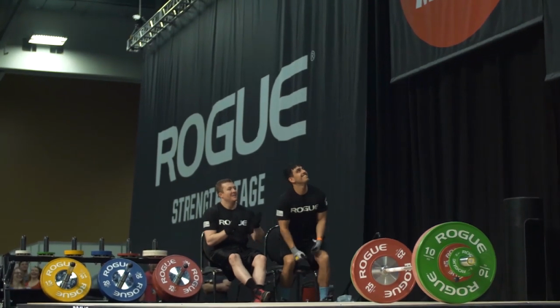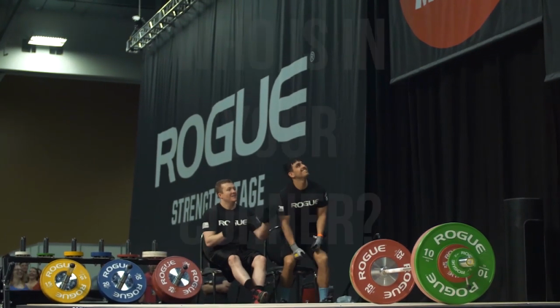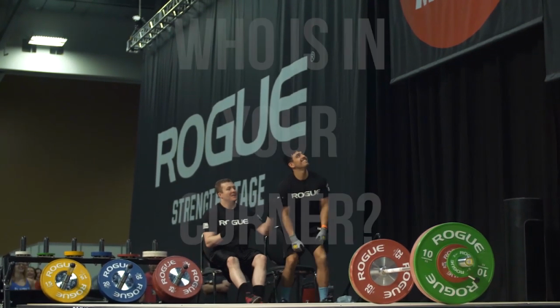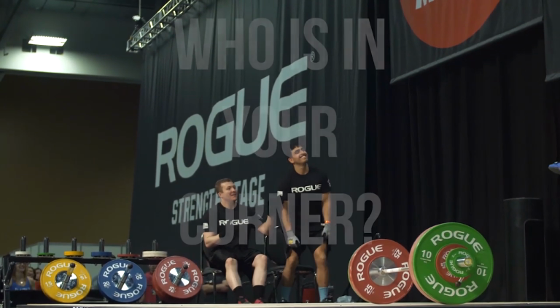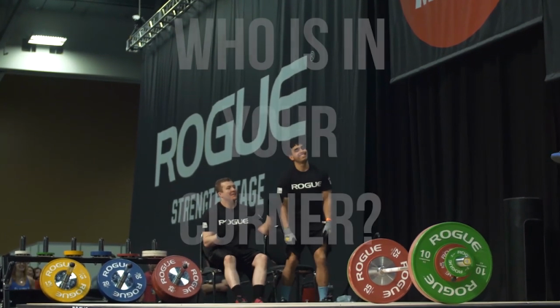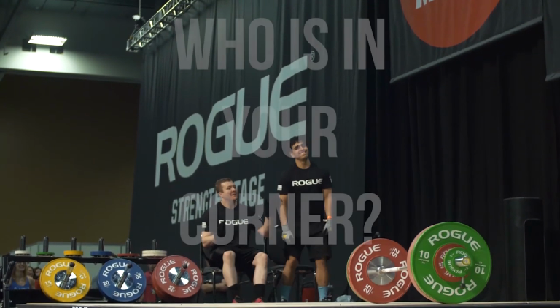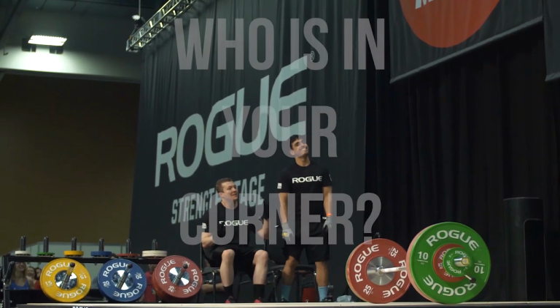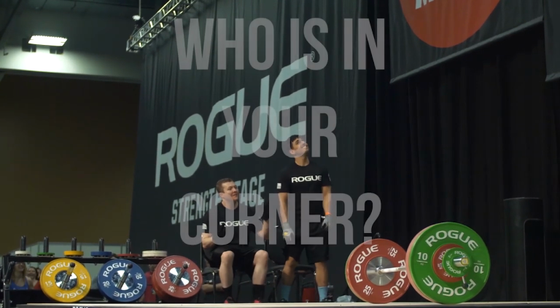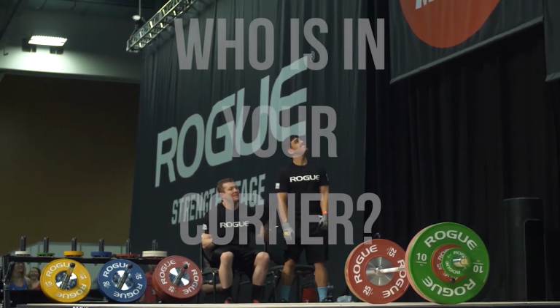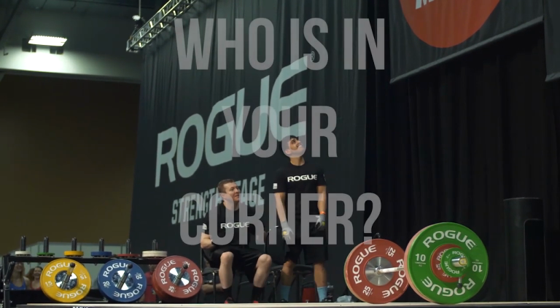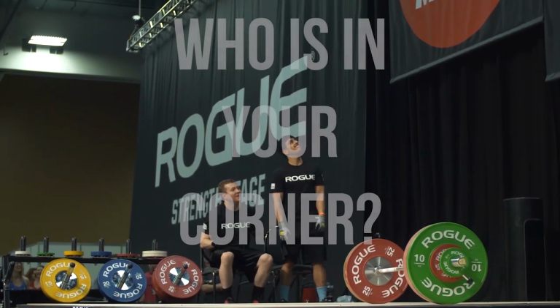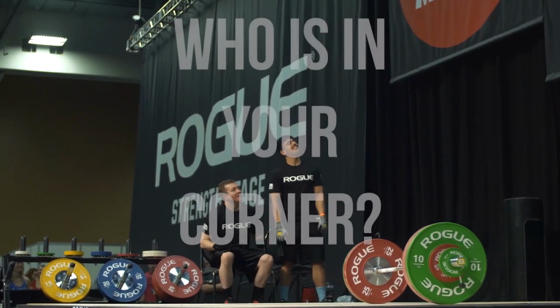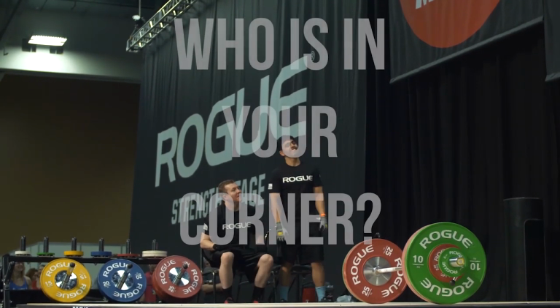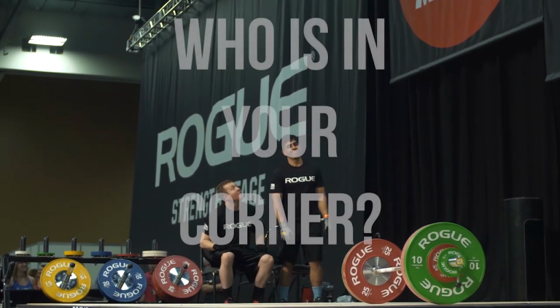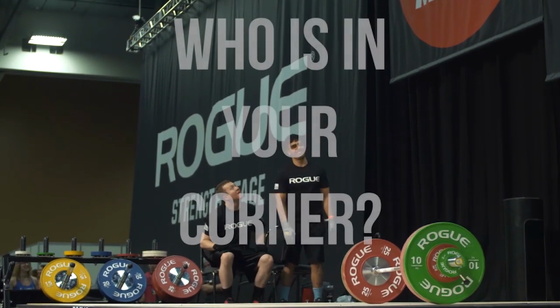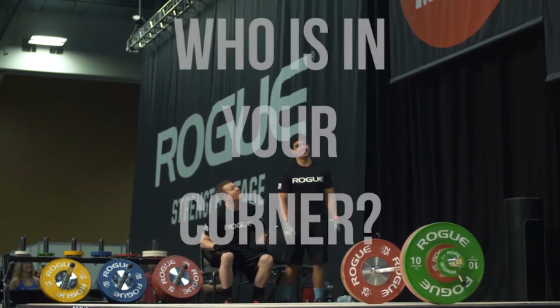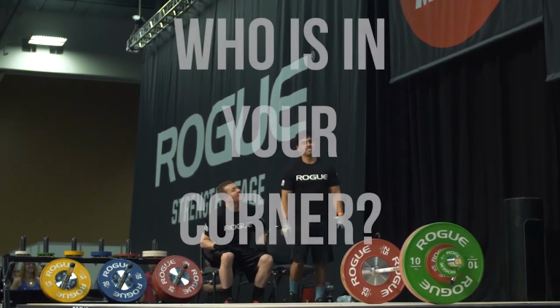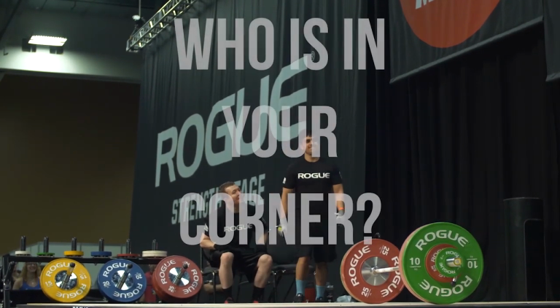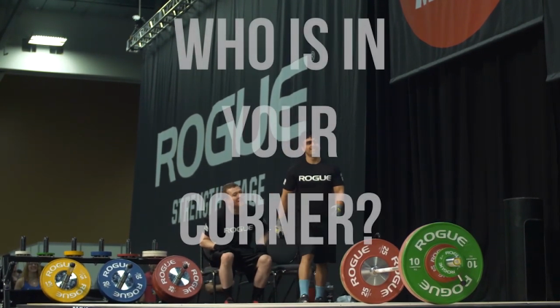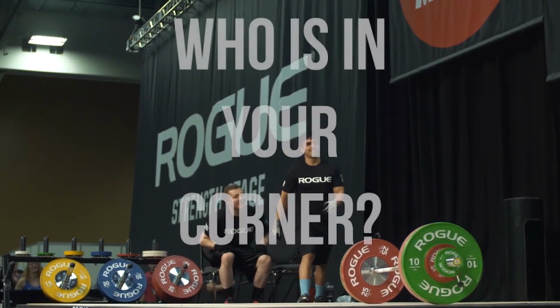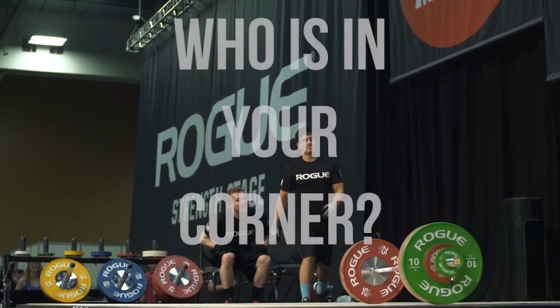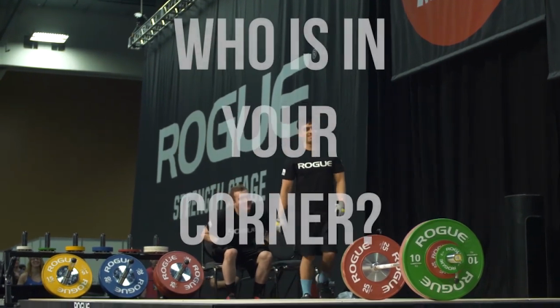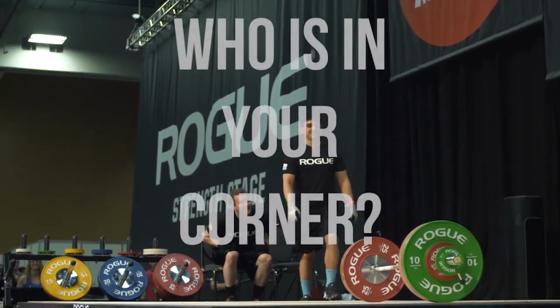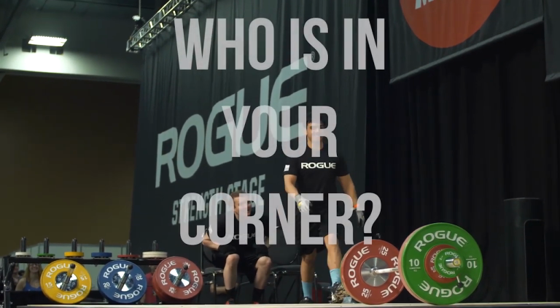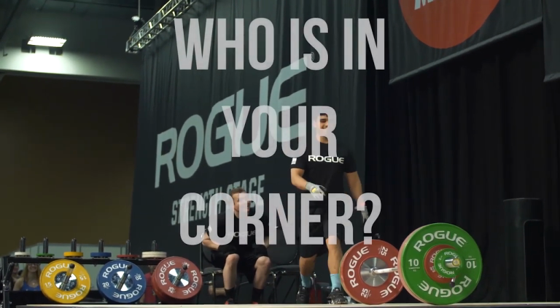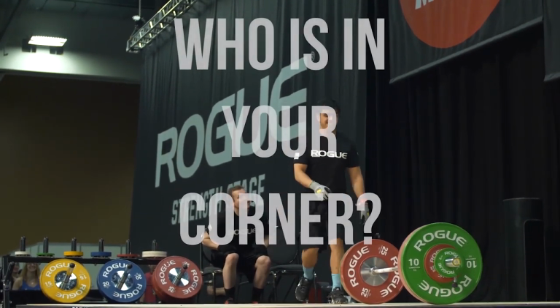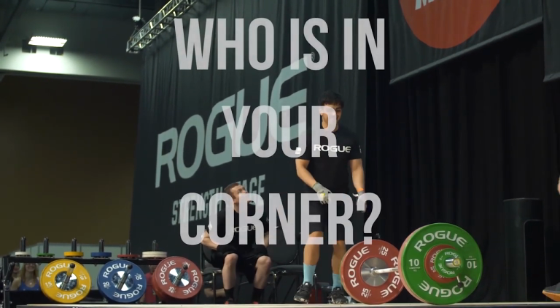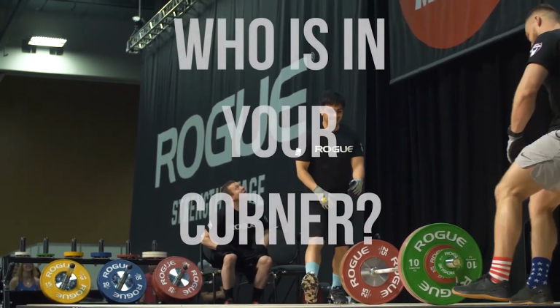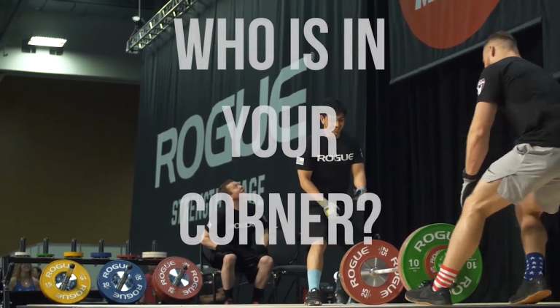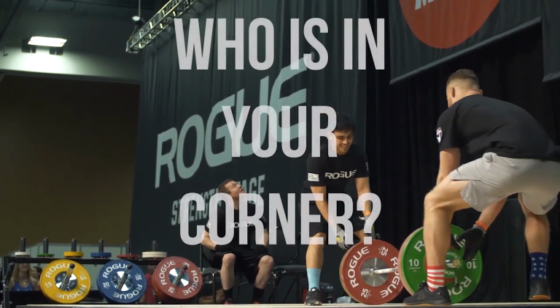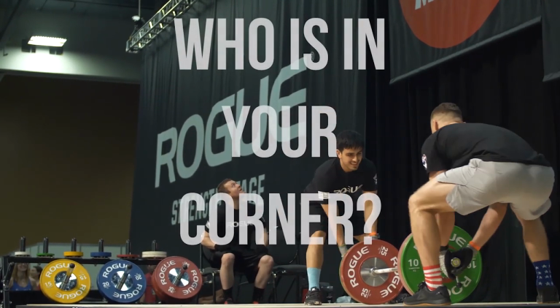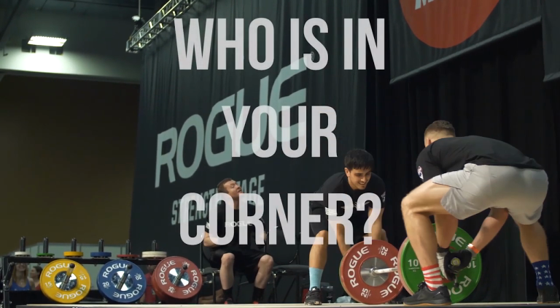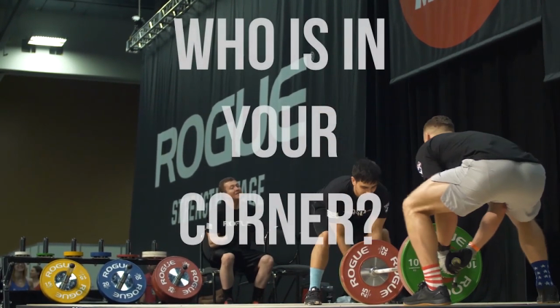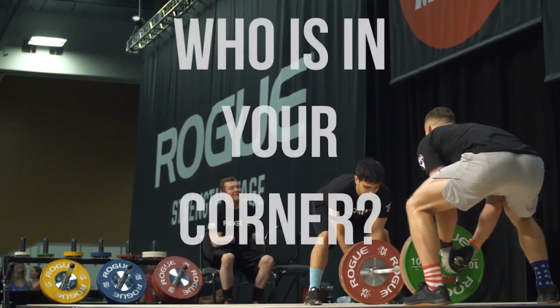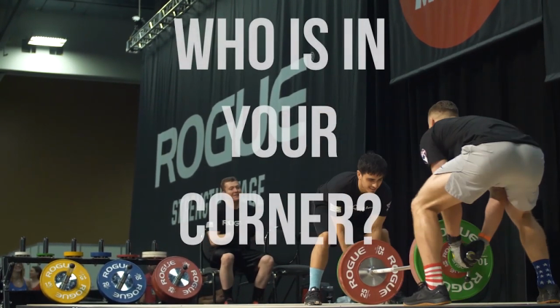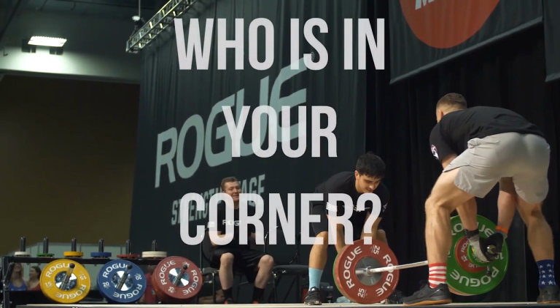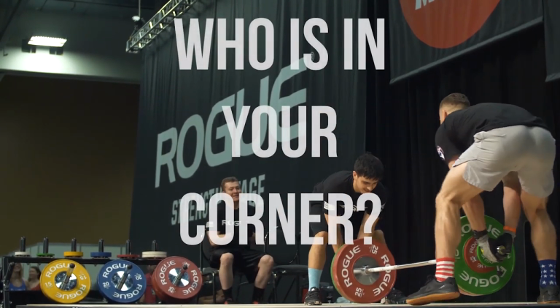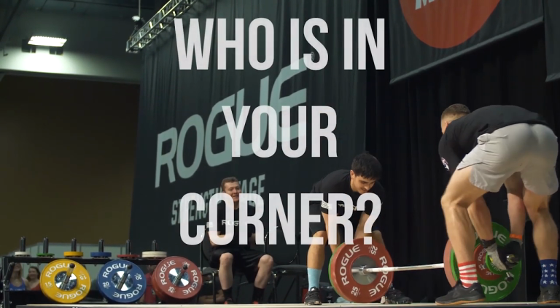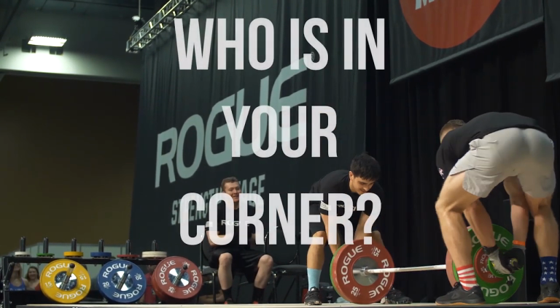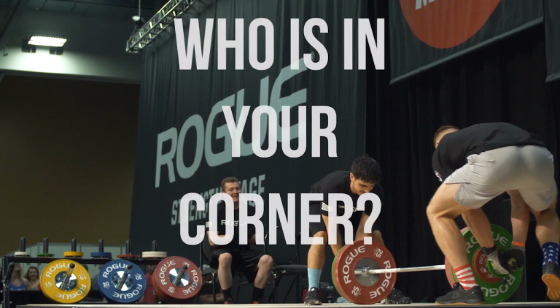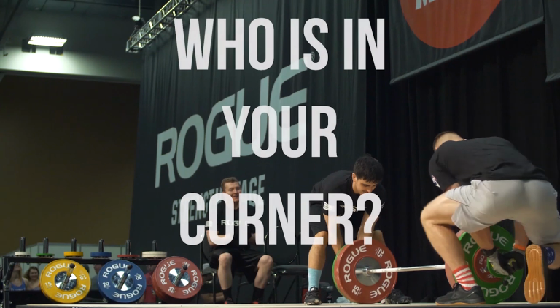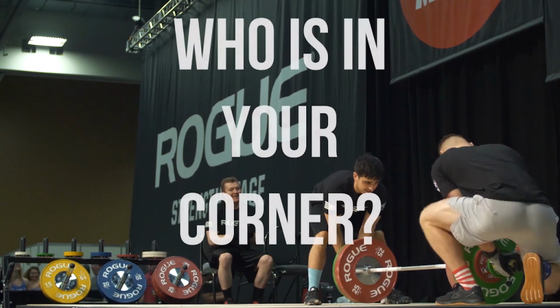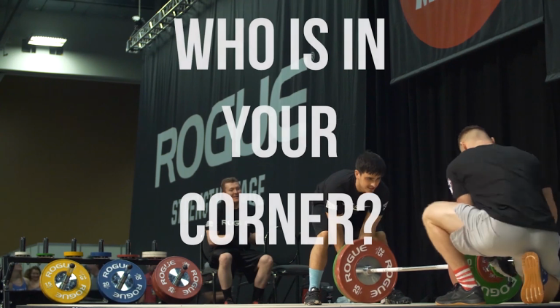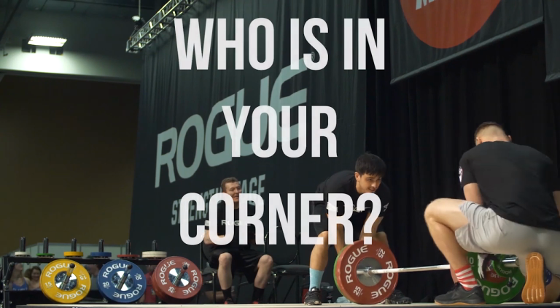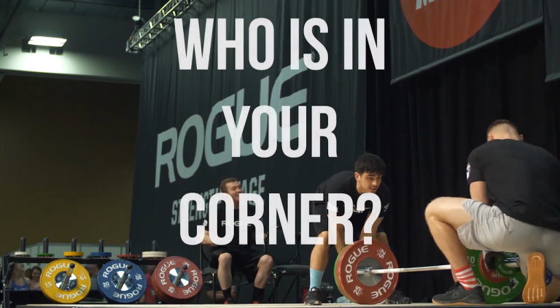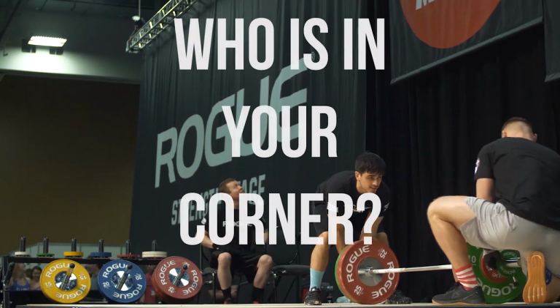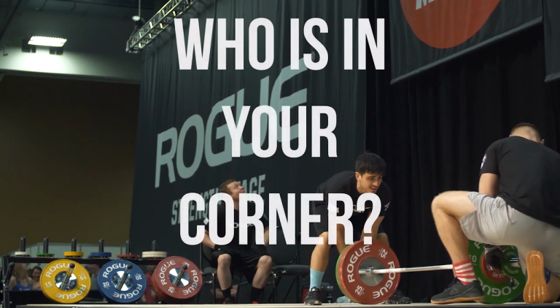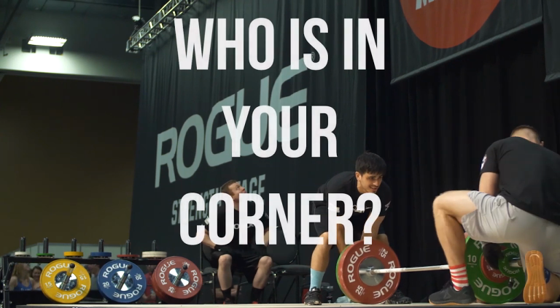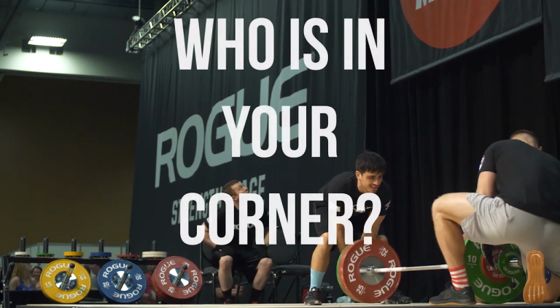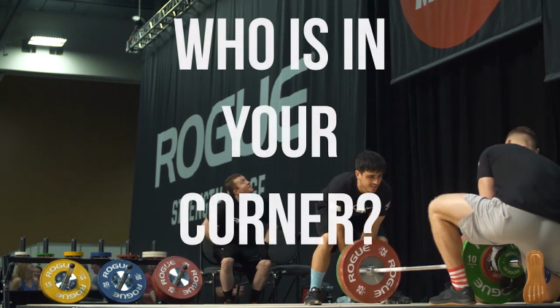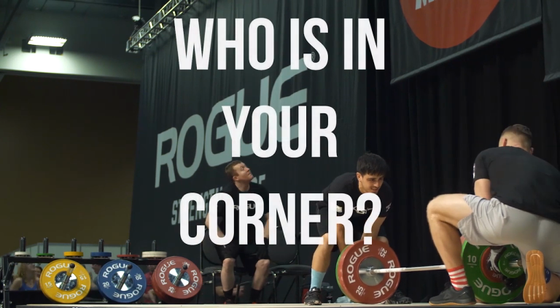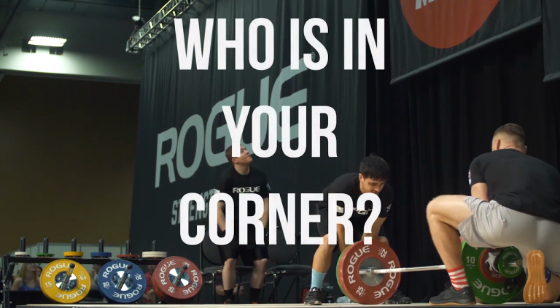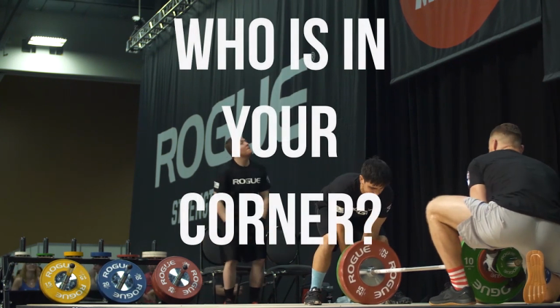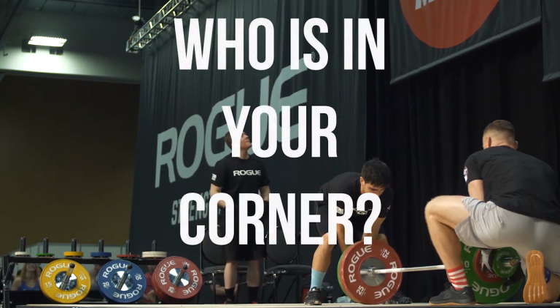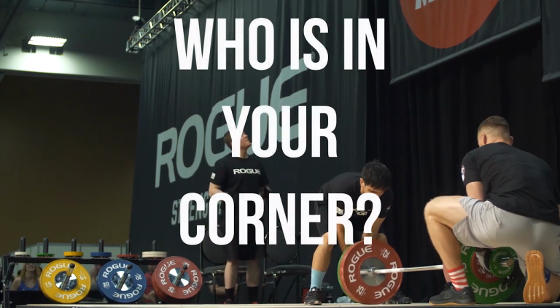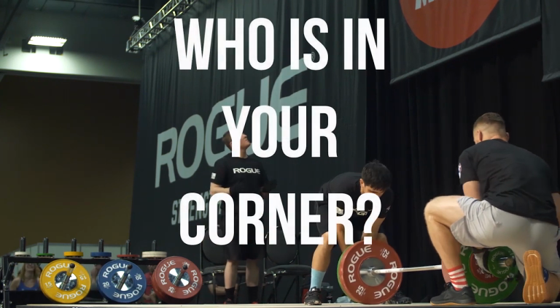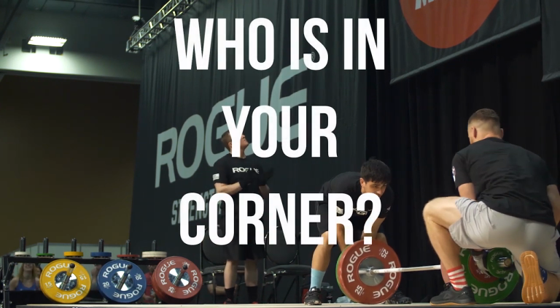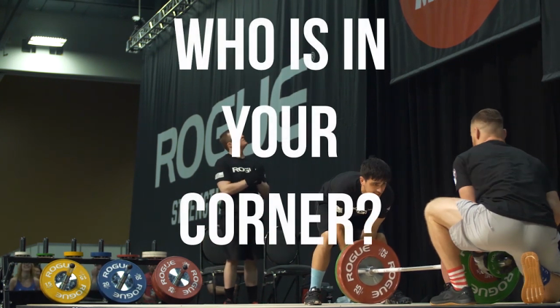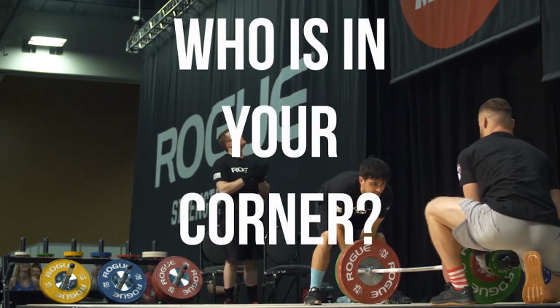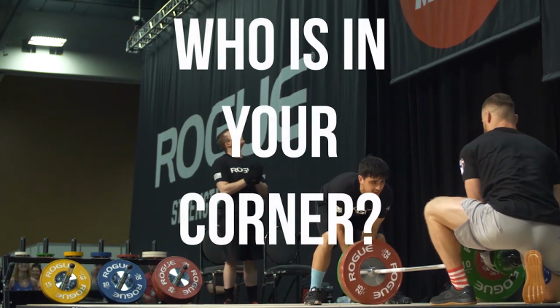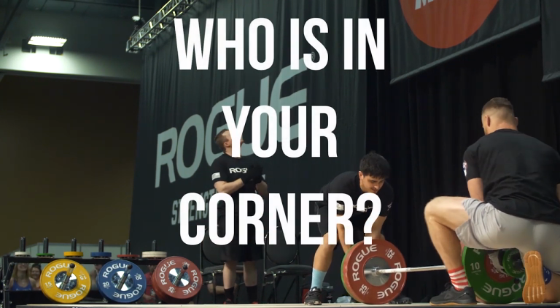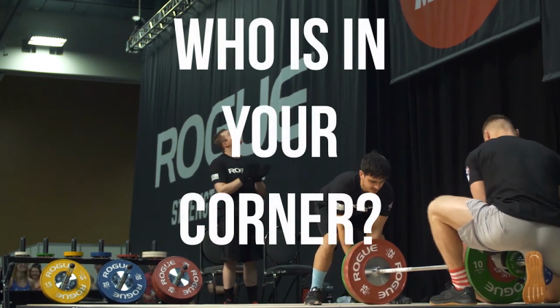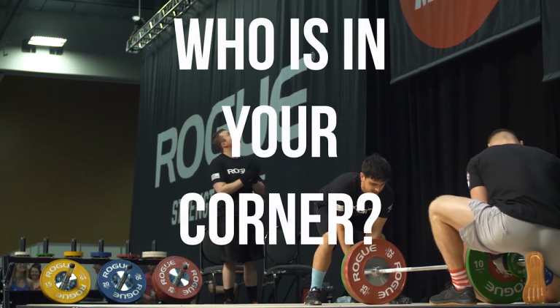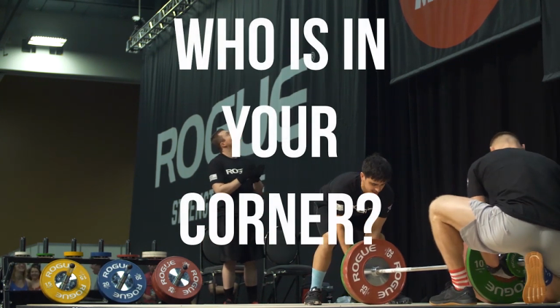Good lift! Double bodyweight clean and jerk for a 19-year-old junior lifter. Amazing job!